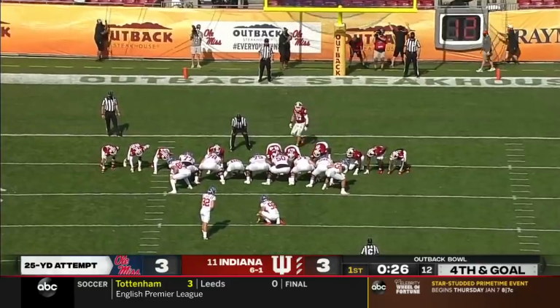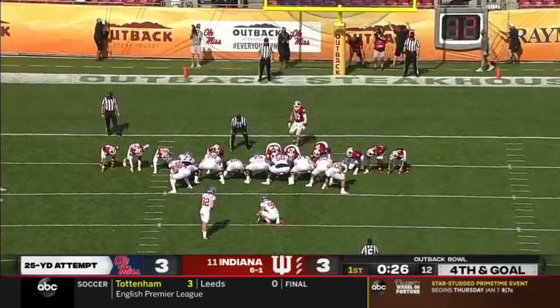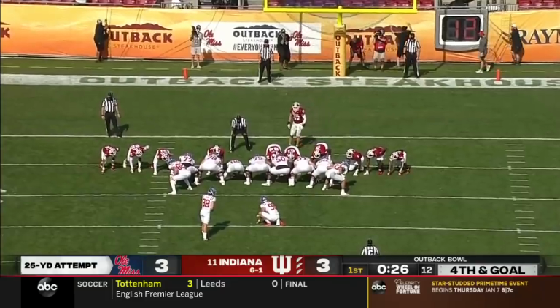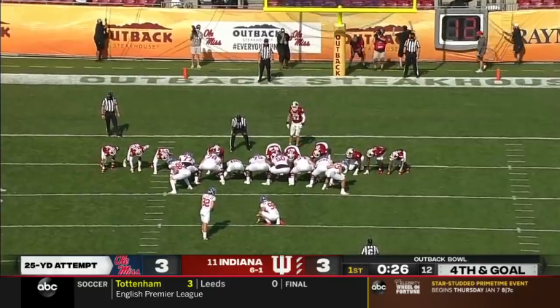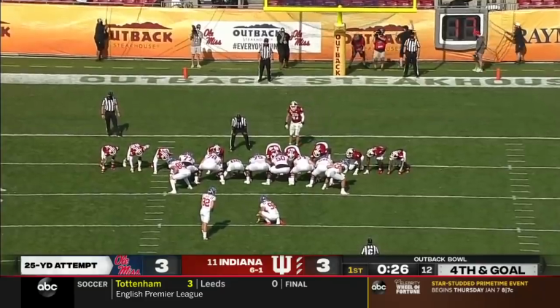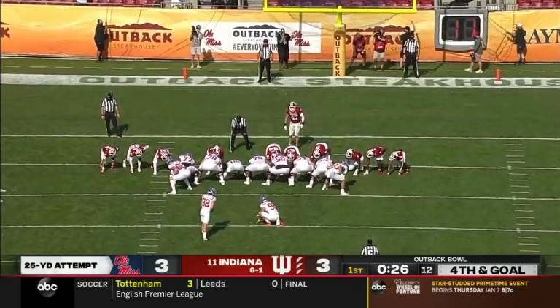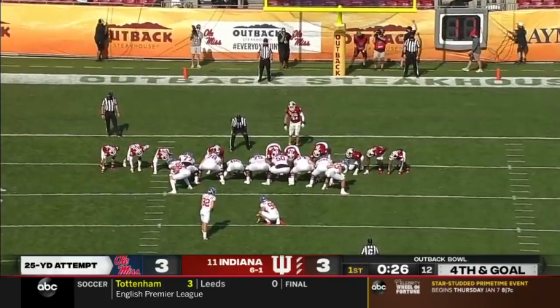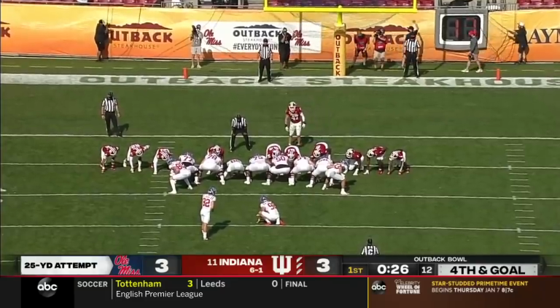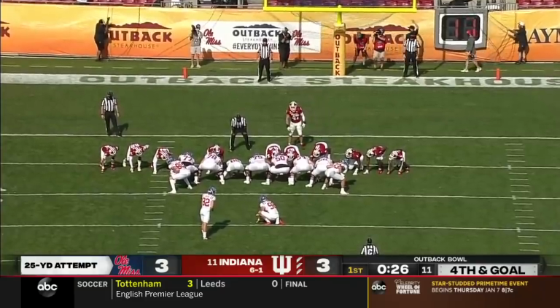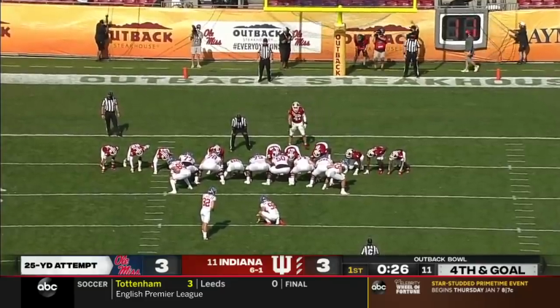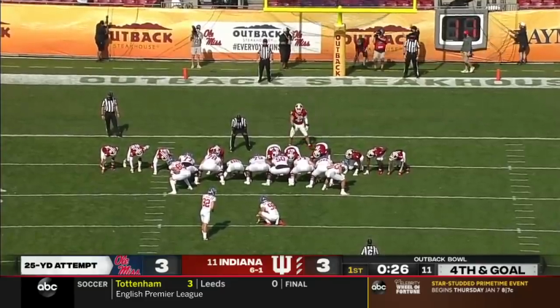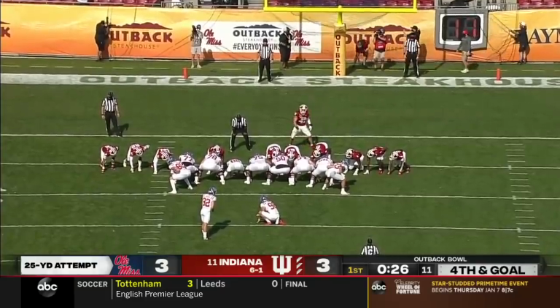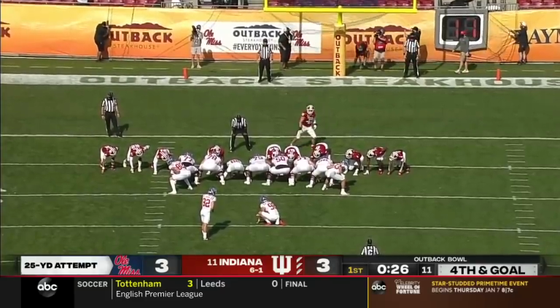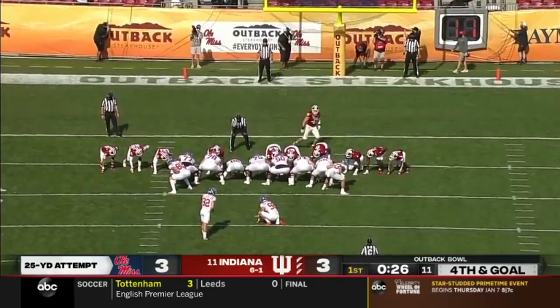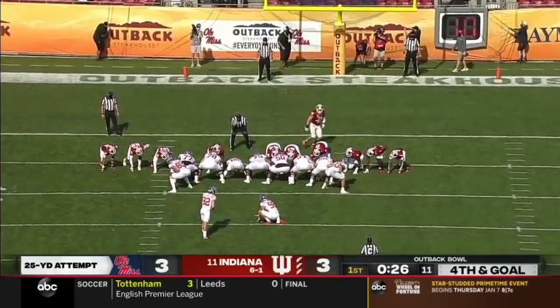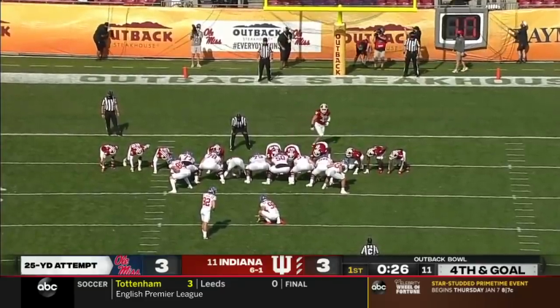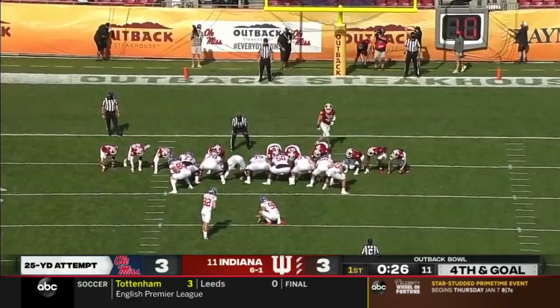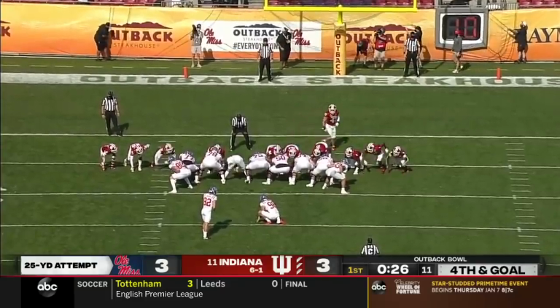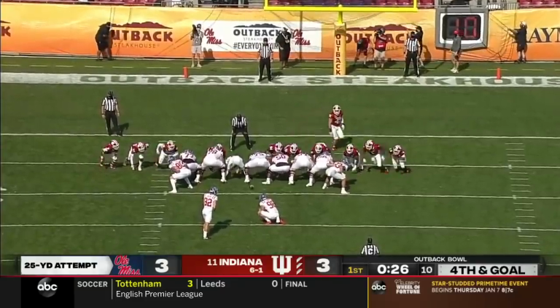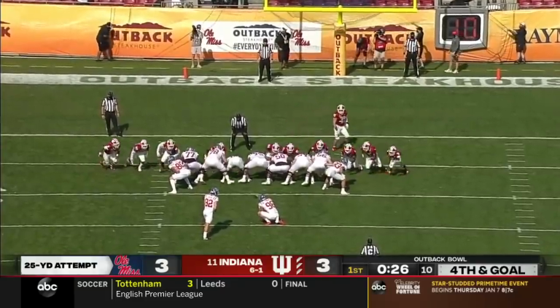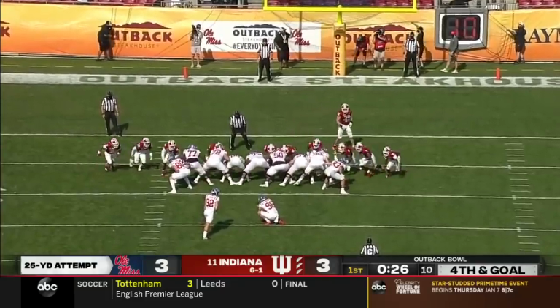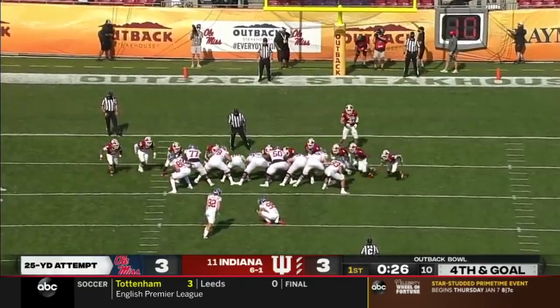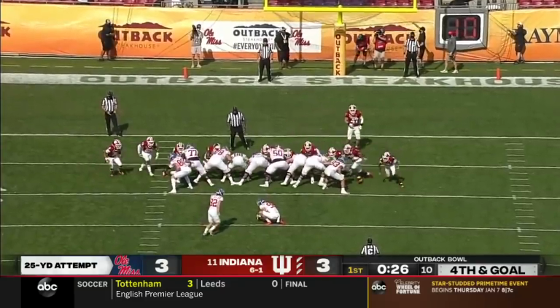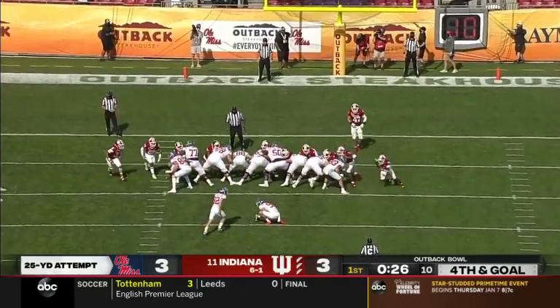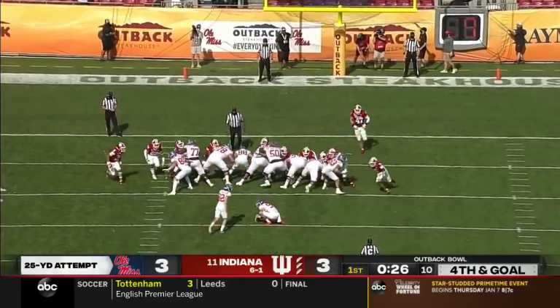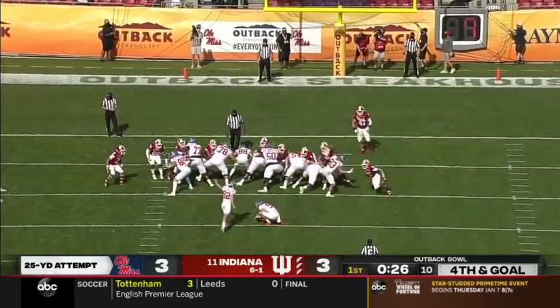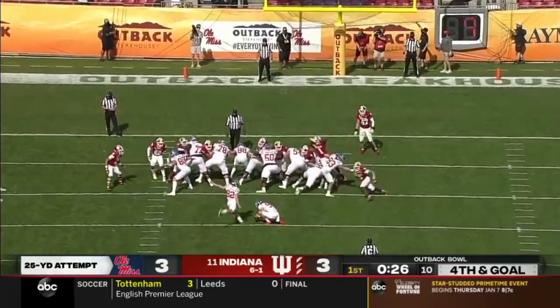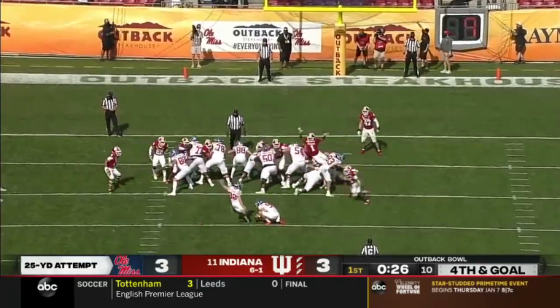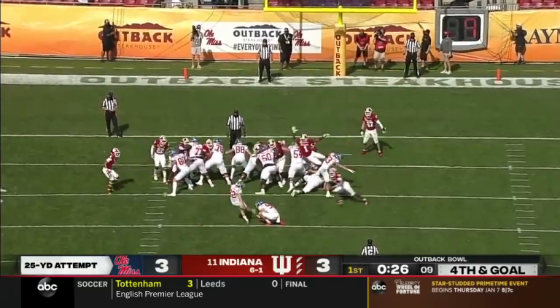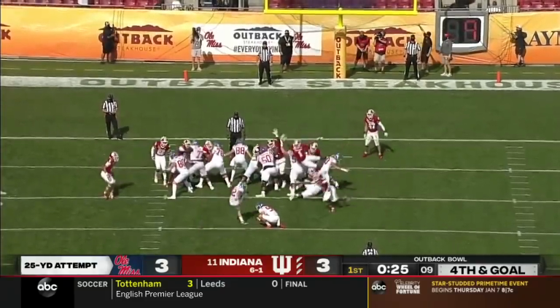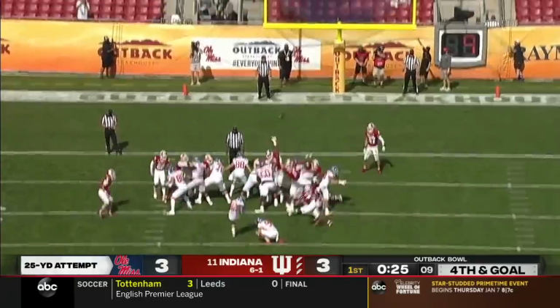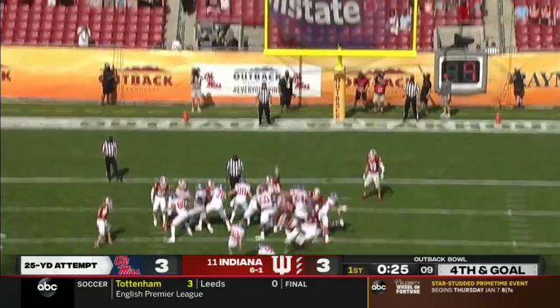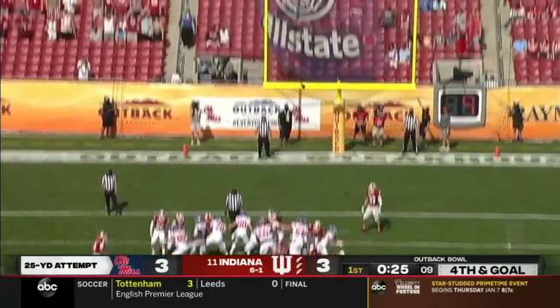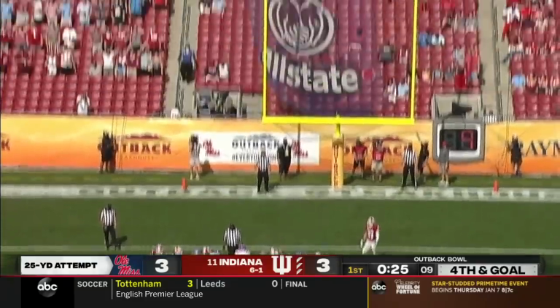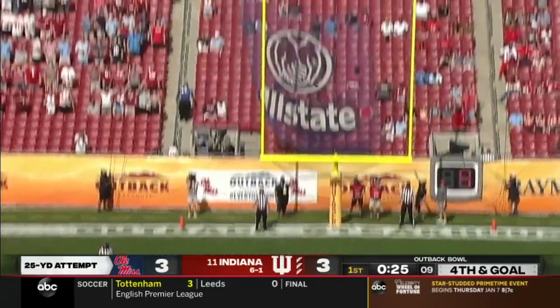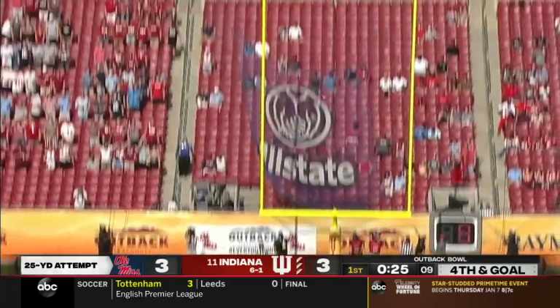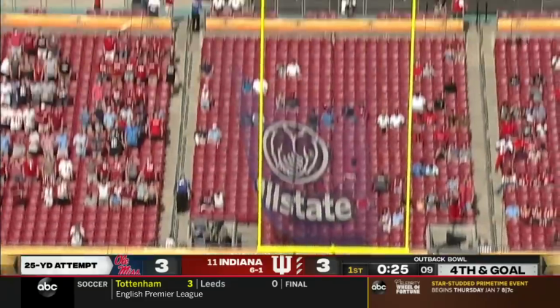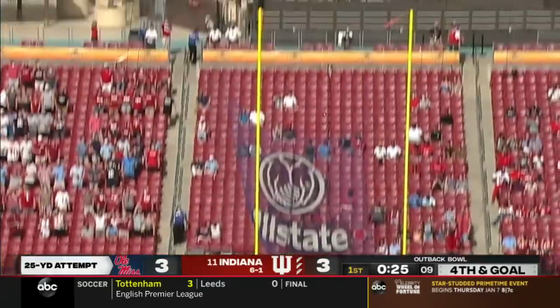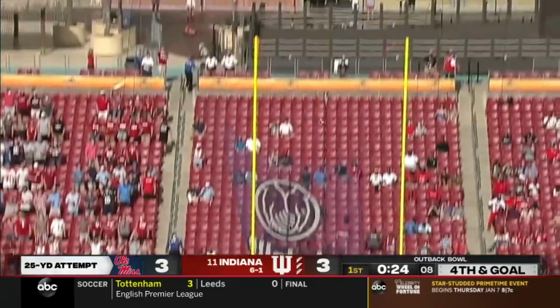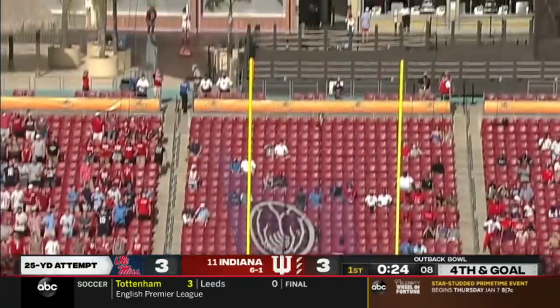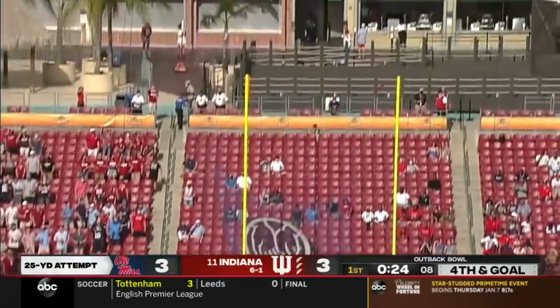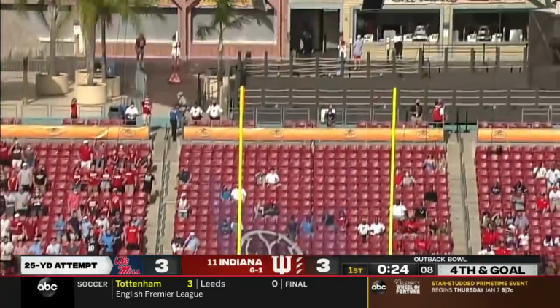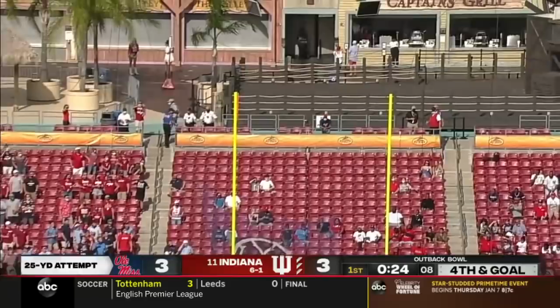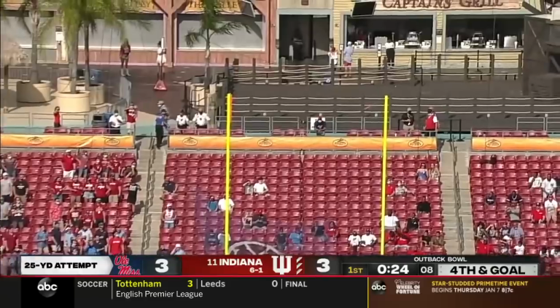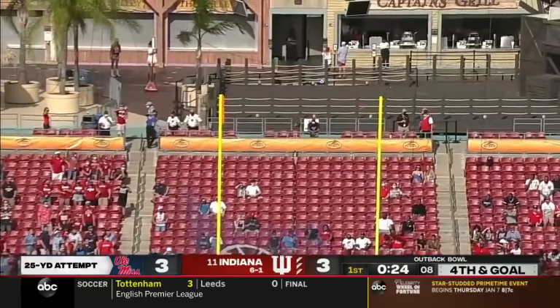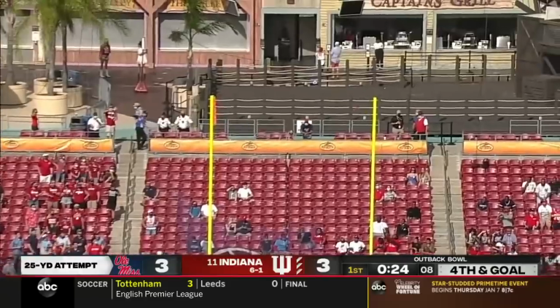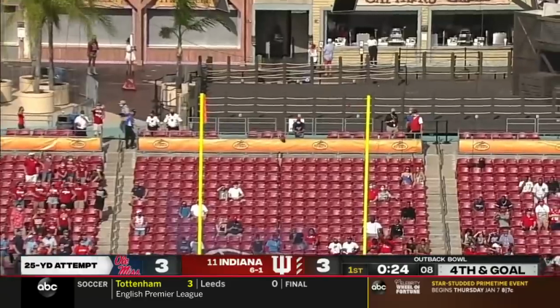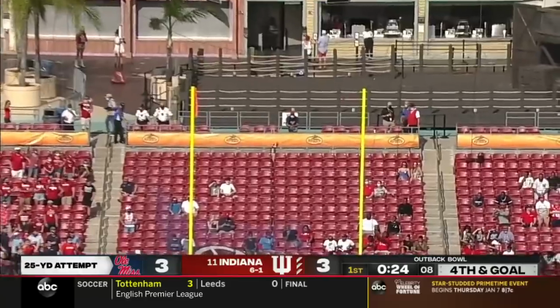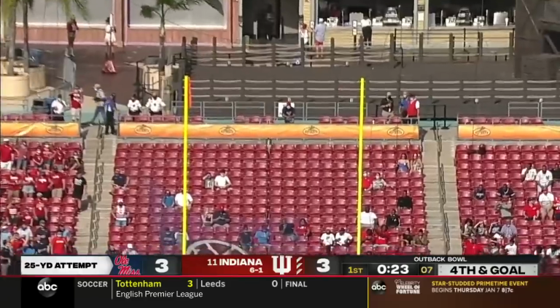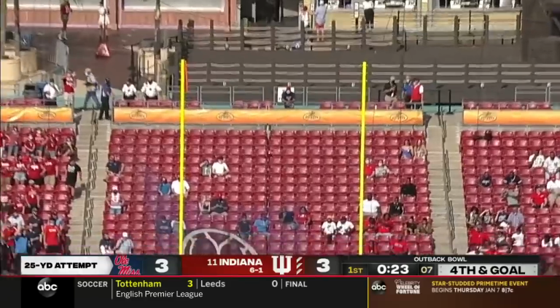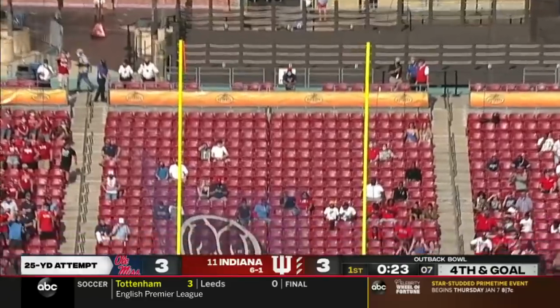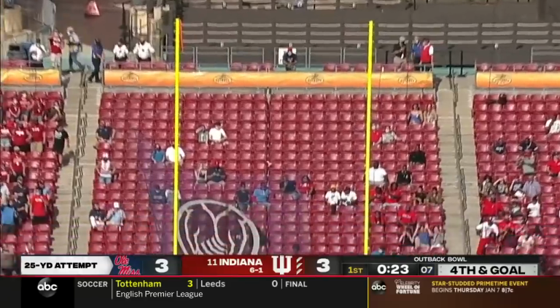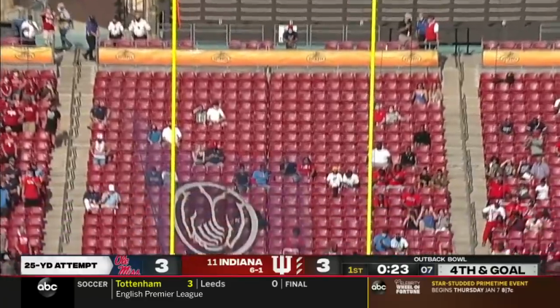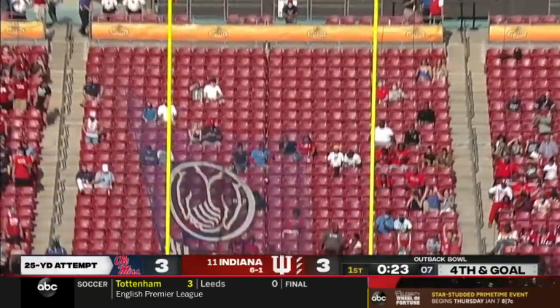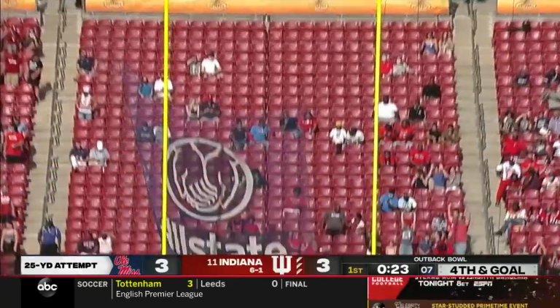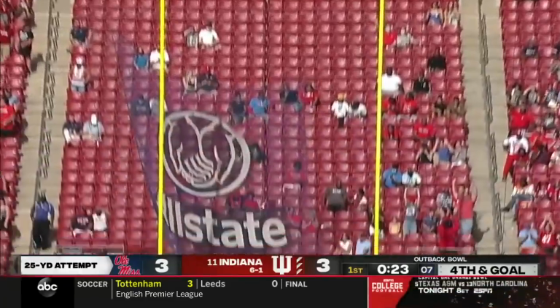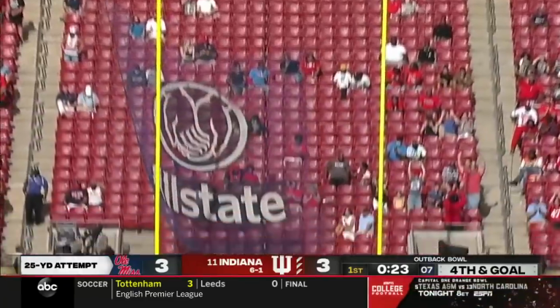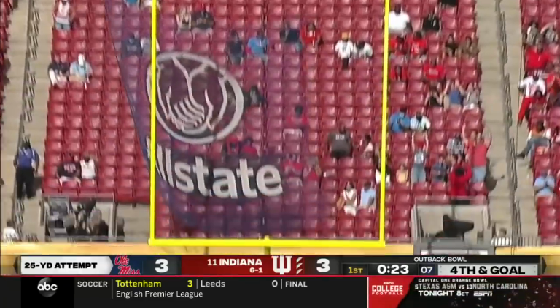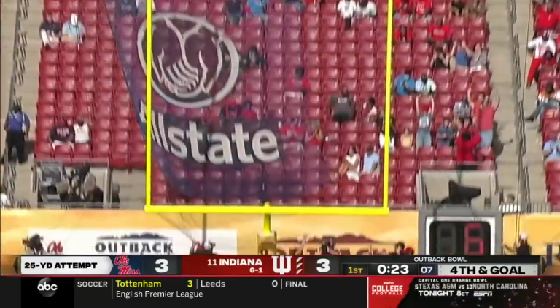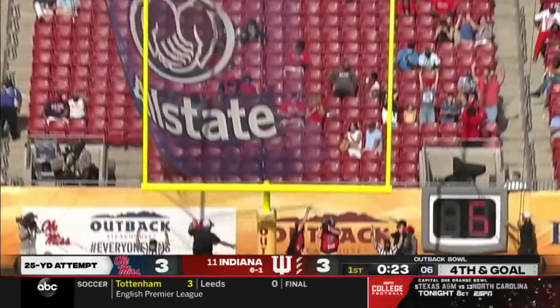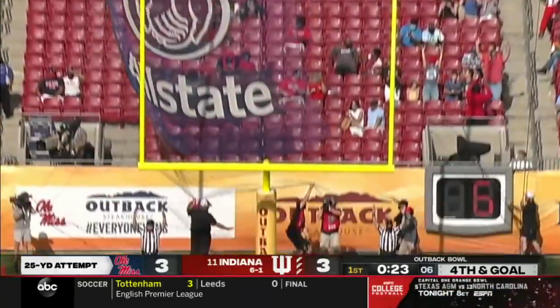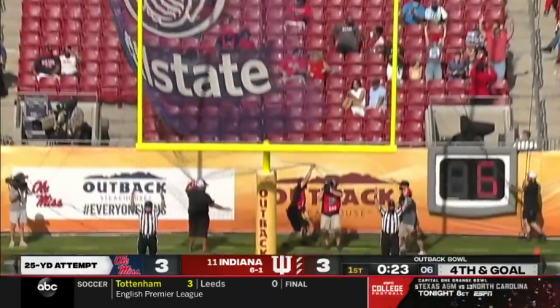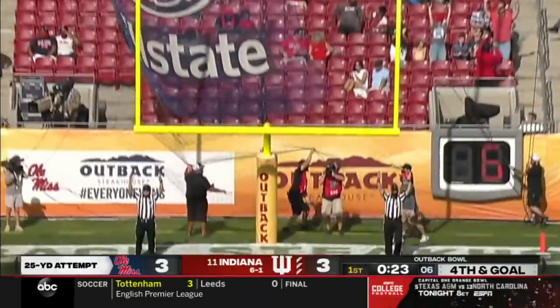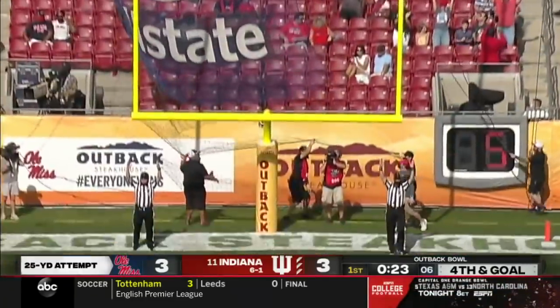They'll call this a 25-yard attempt. And he punches it through.